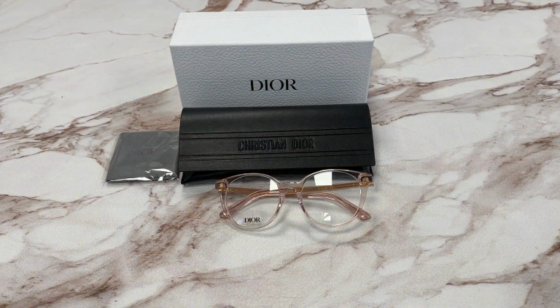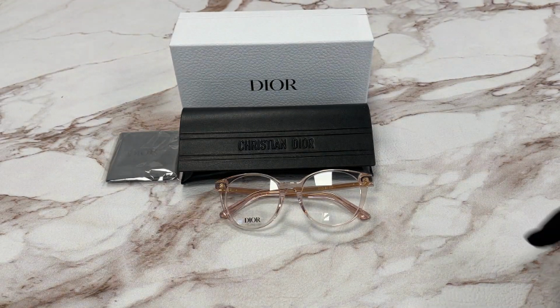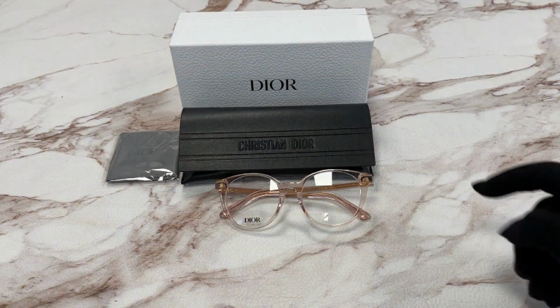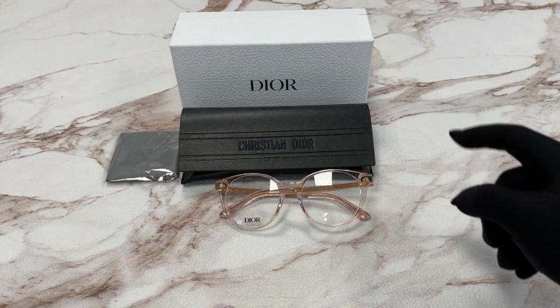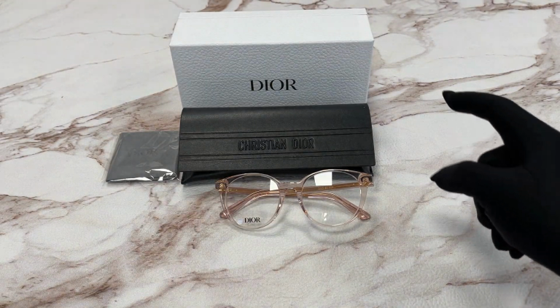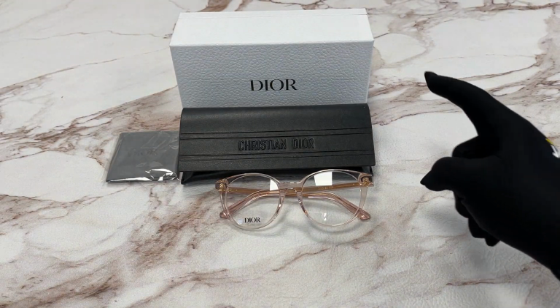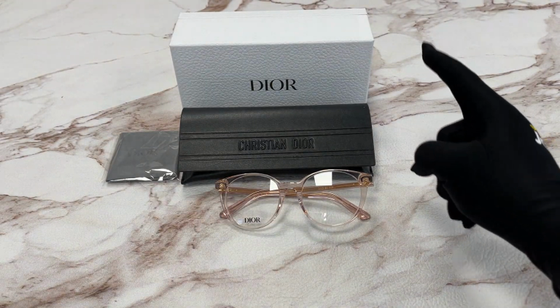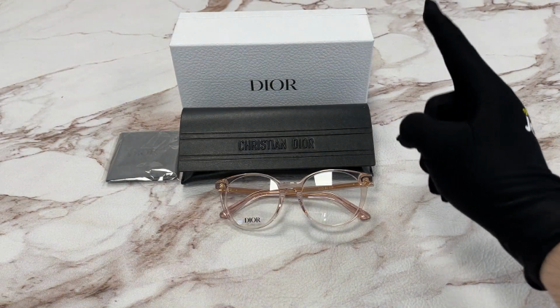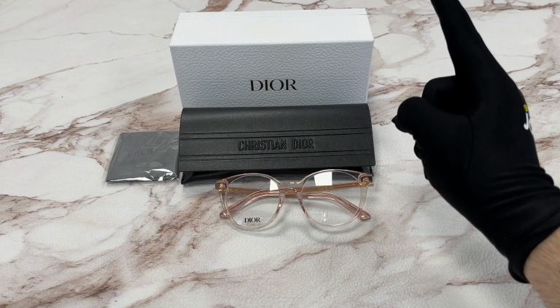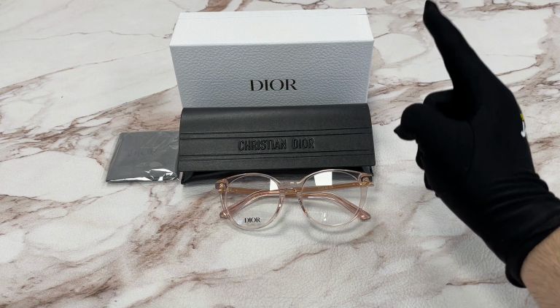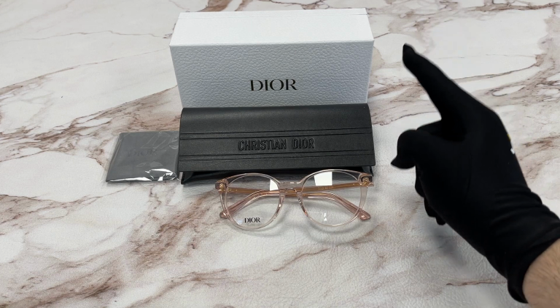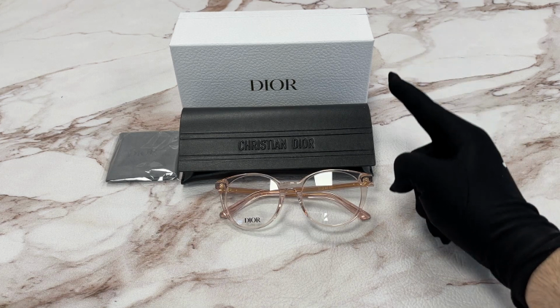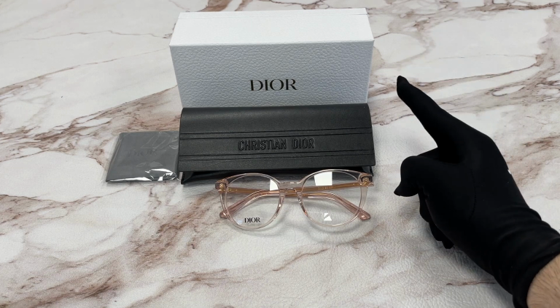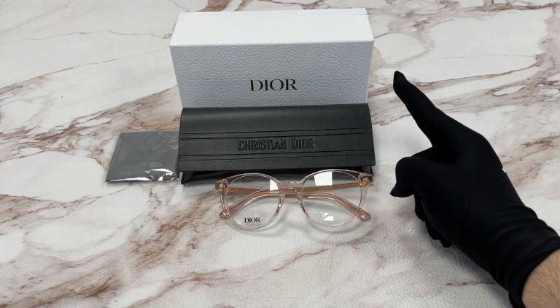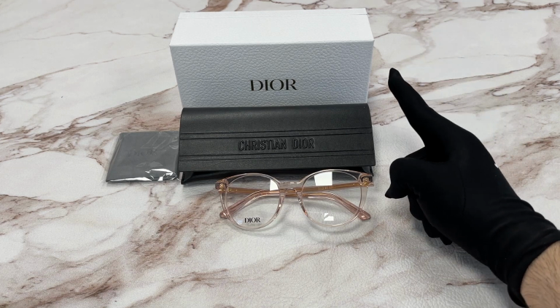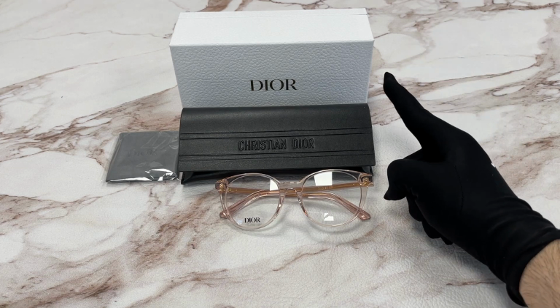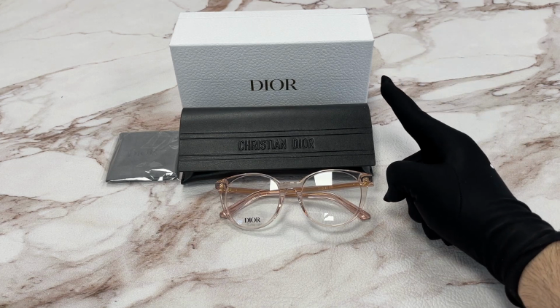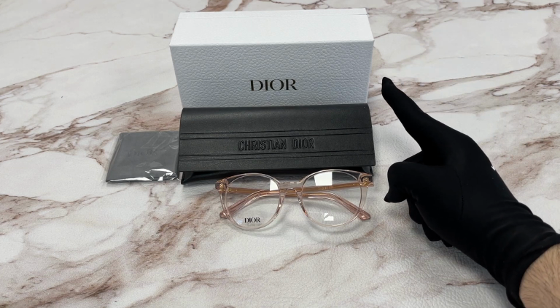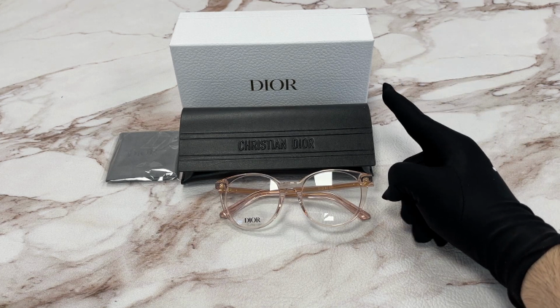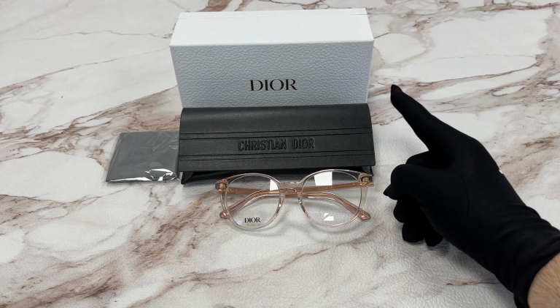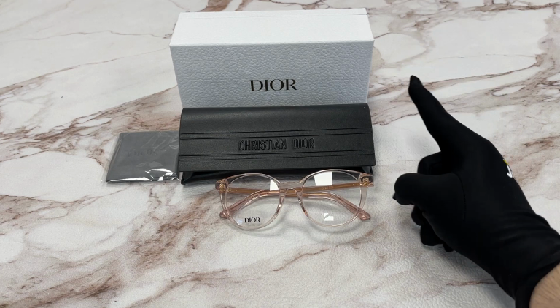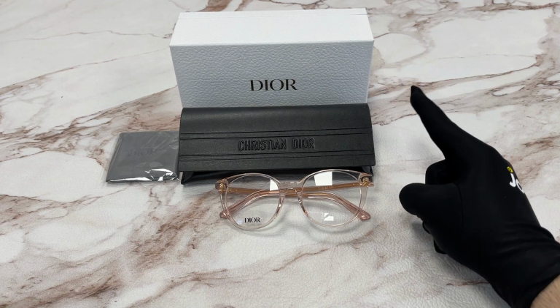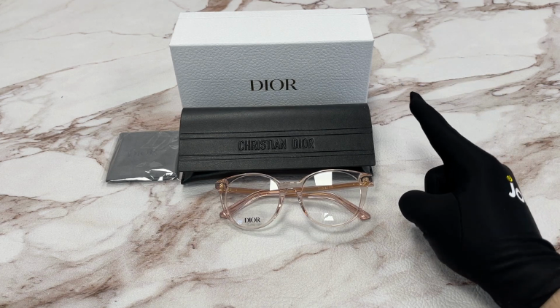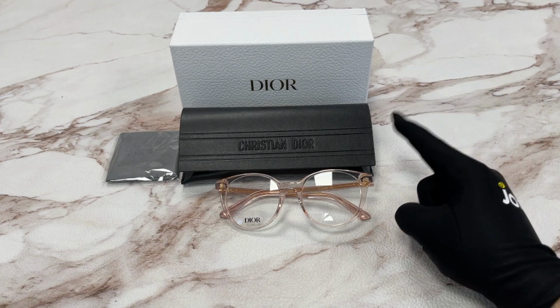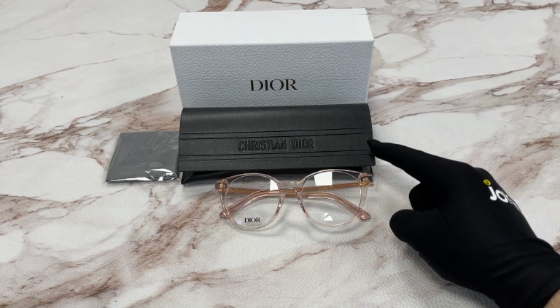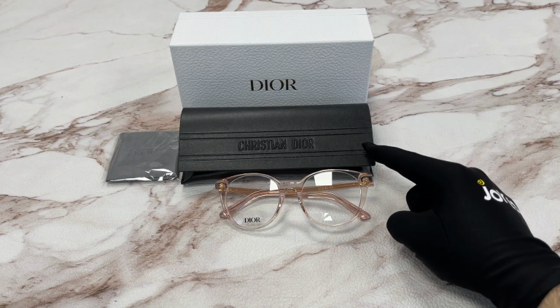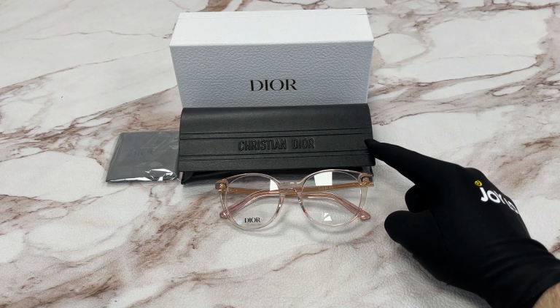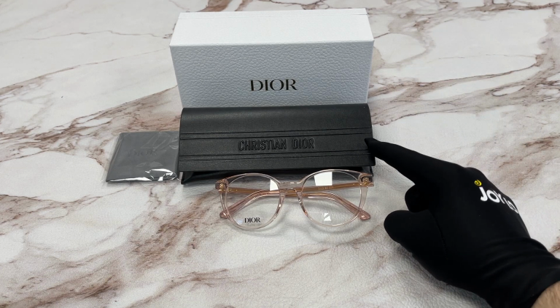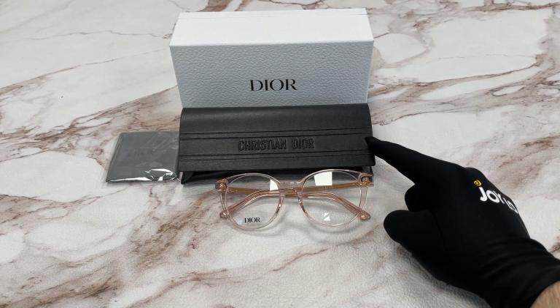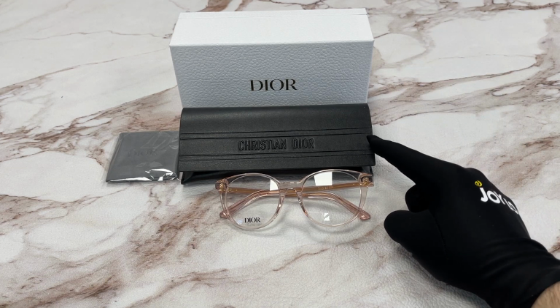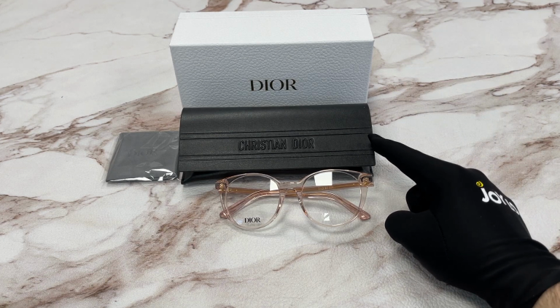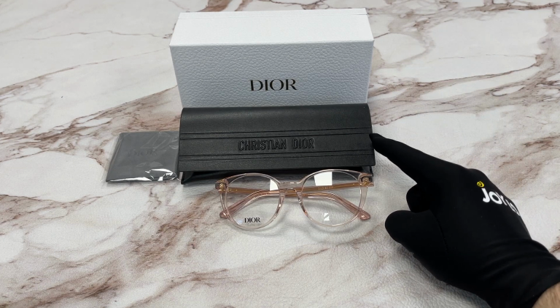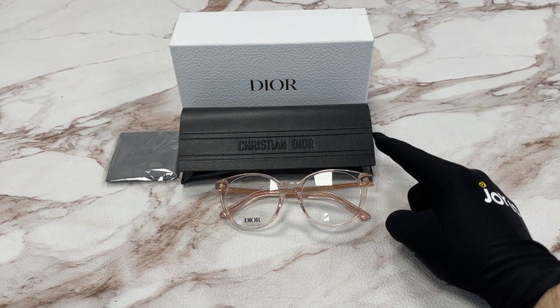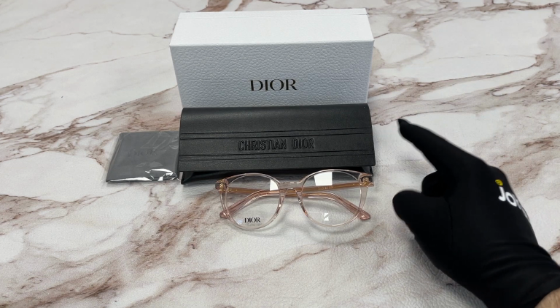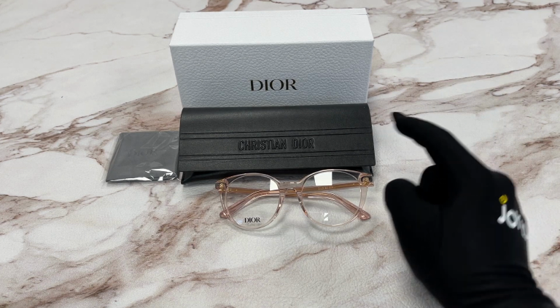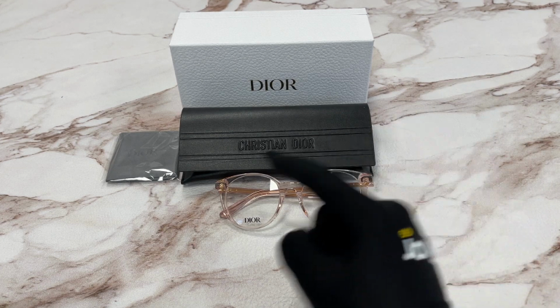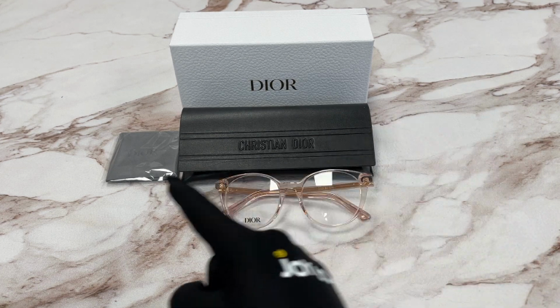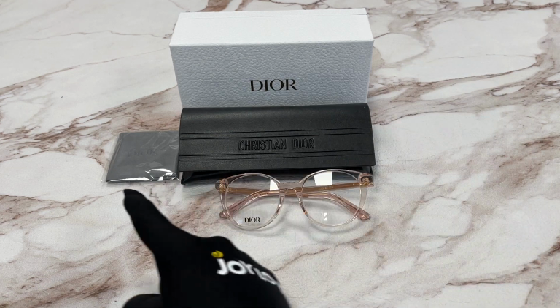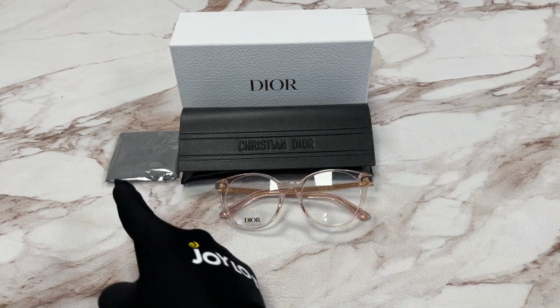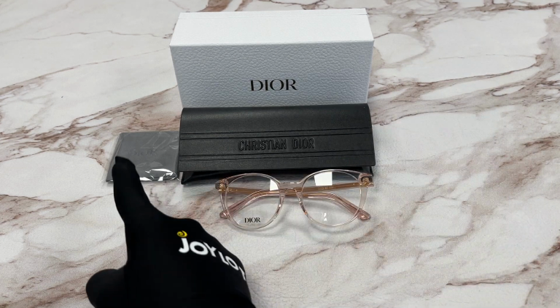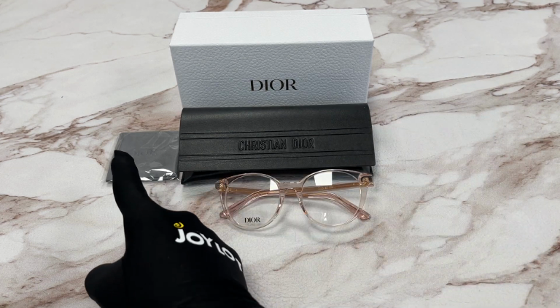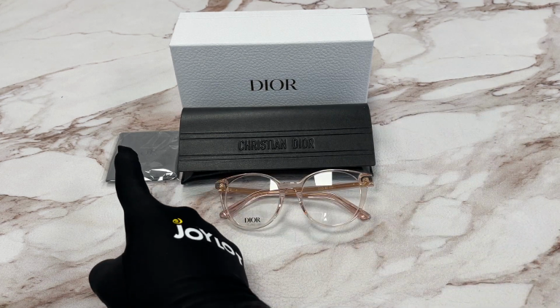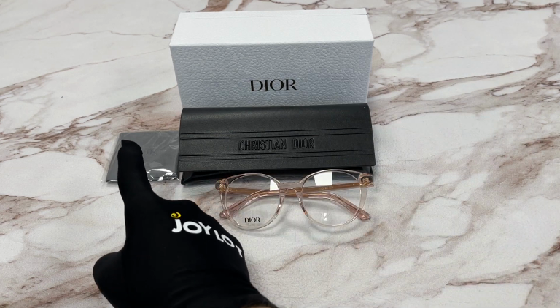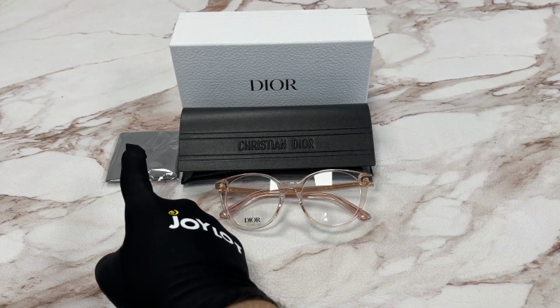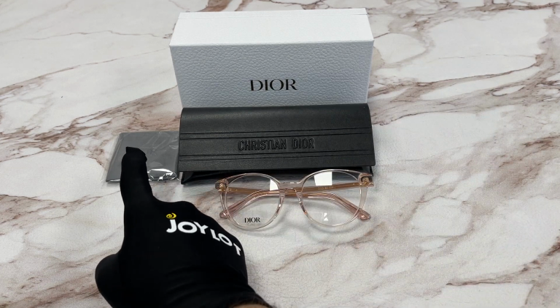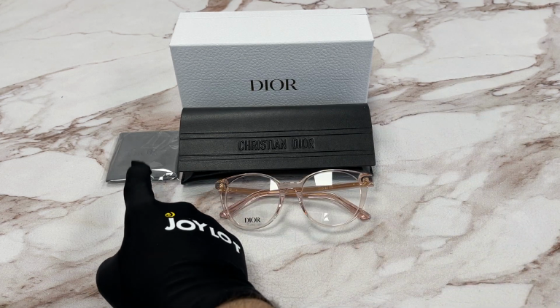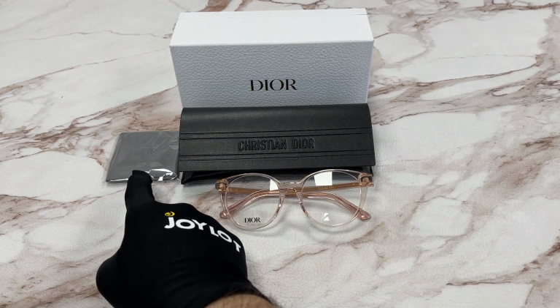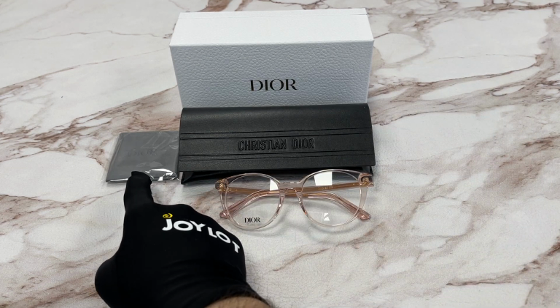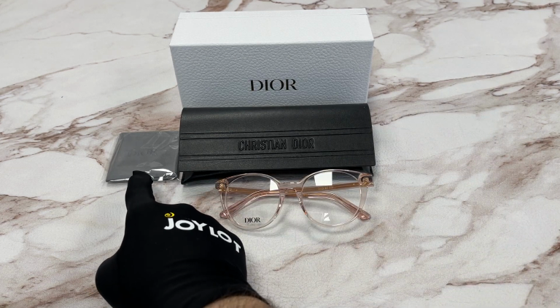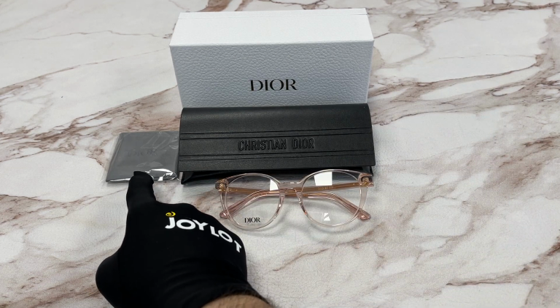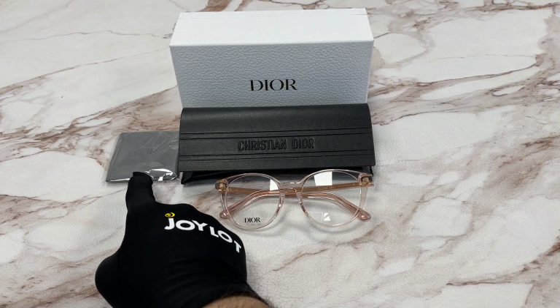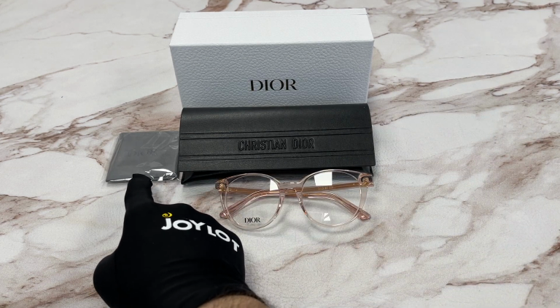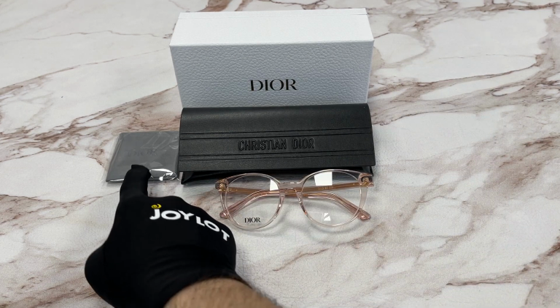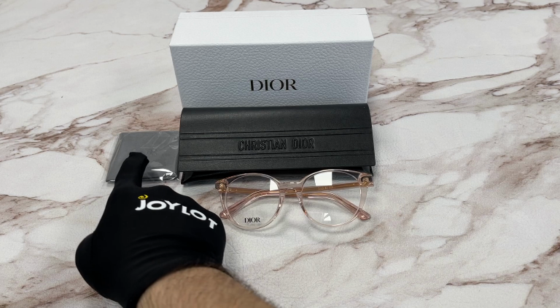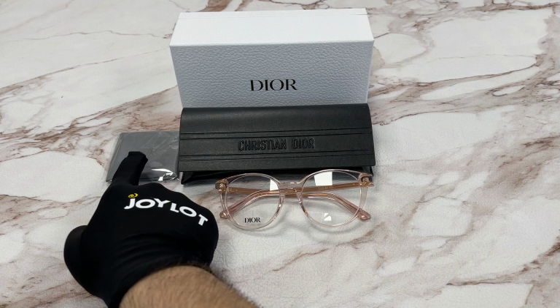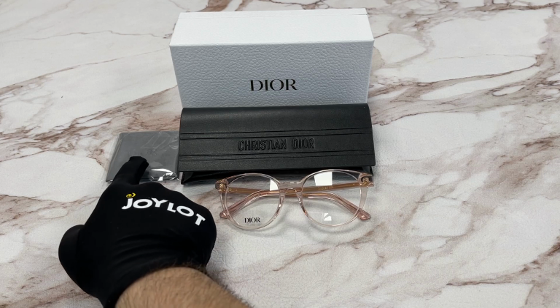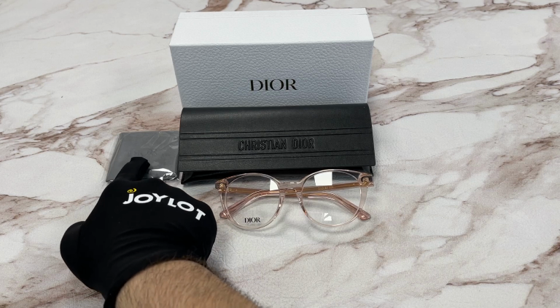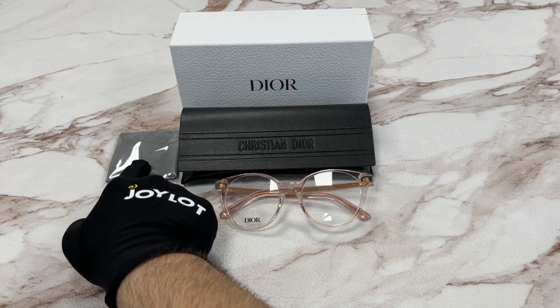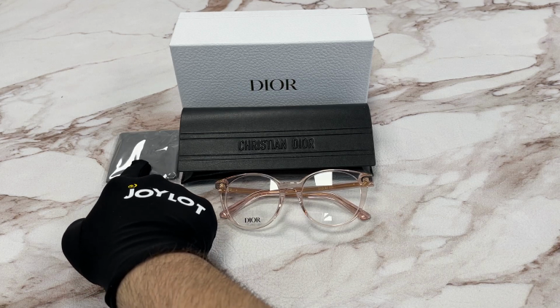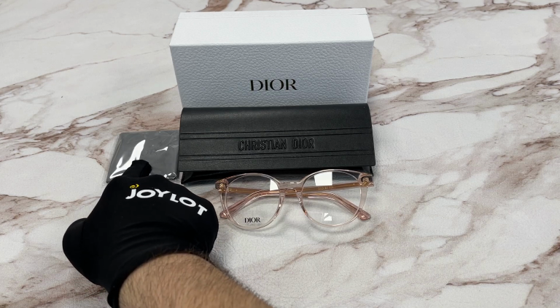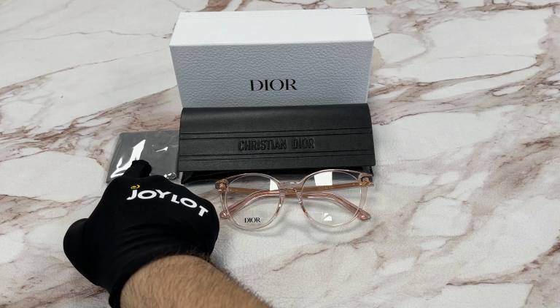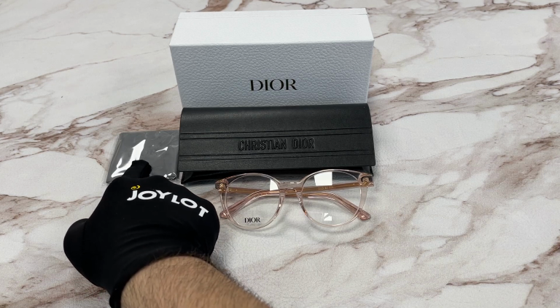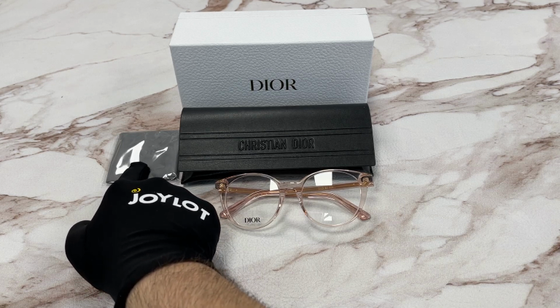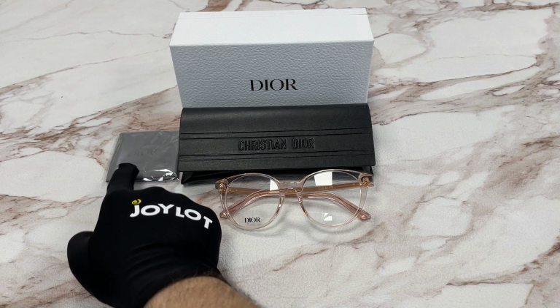It comes with a white Dior gift box, a black Christian Dior hard case, and a gray microfiber cleaning cloth with the Dior logo on it.